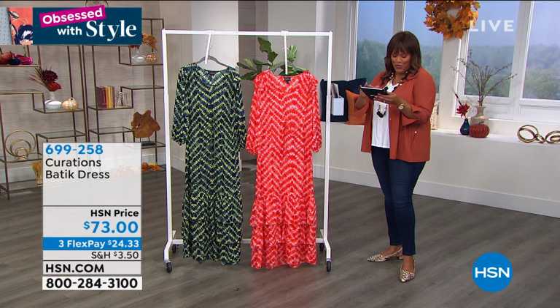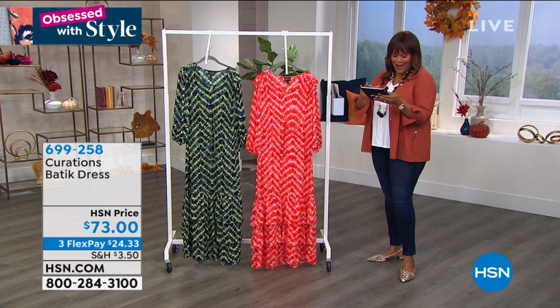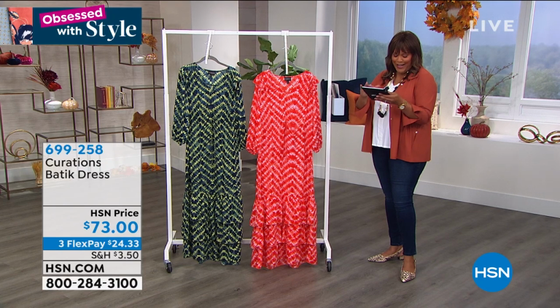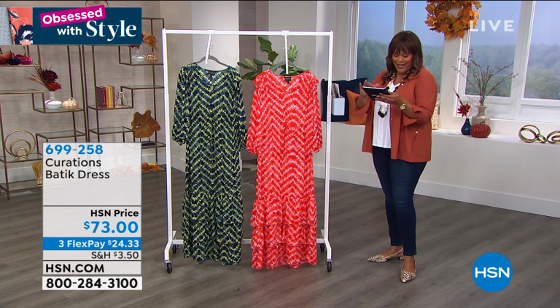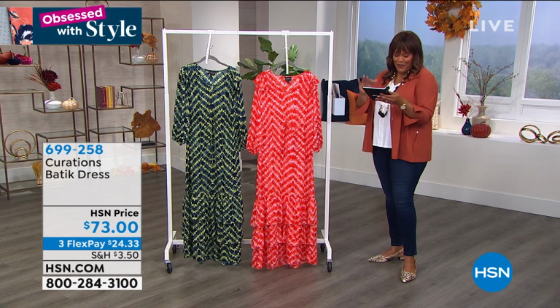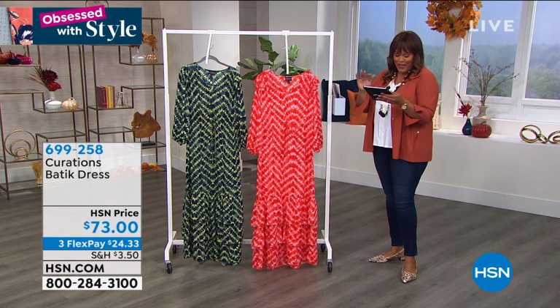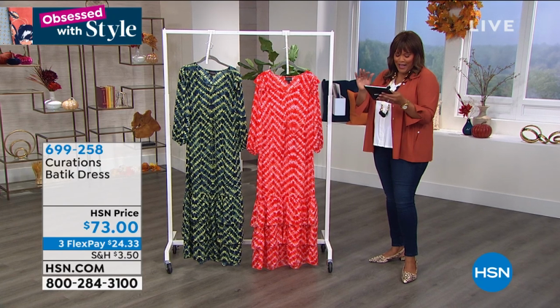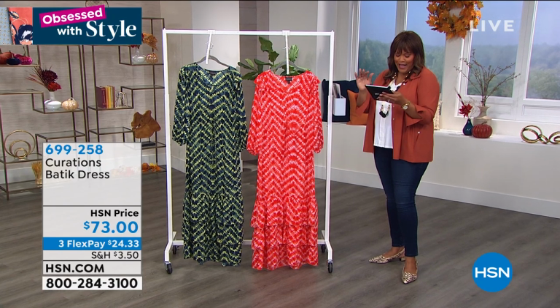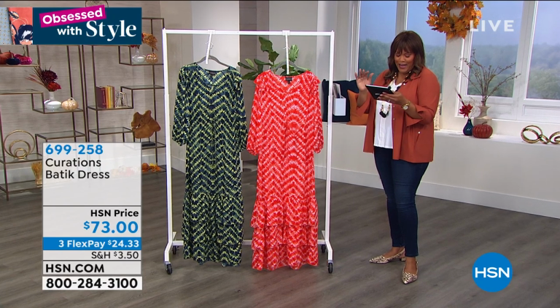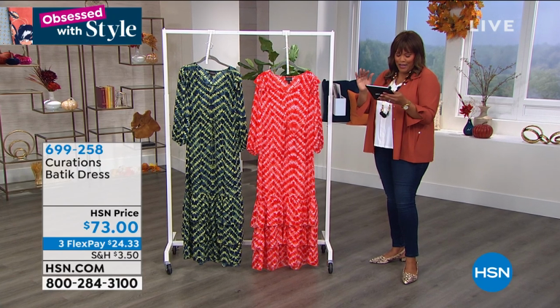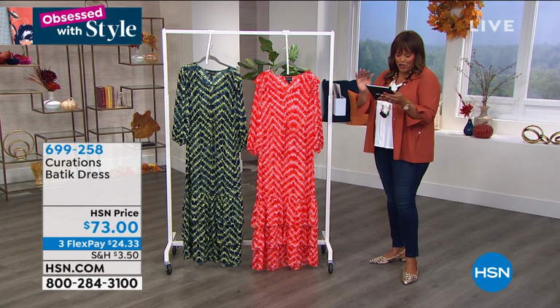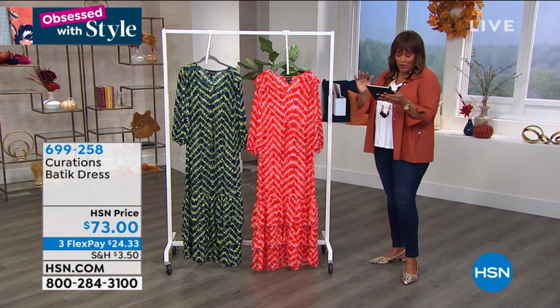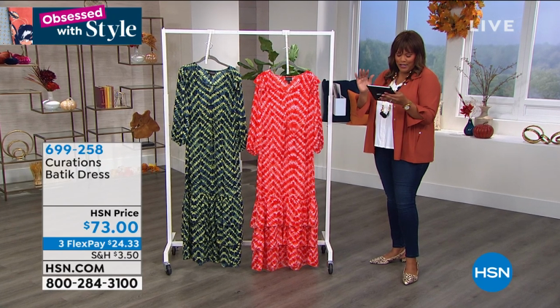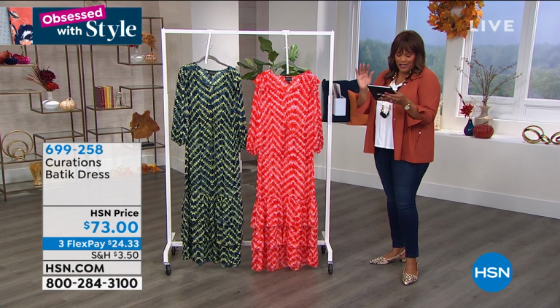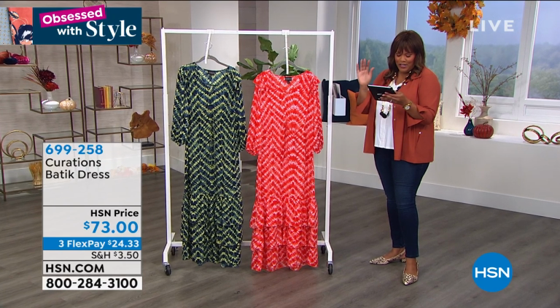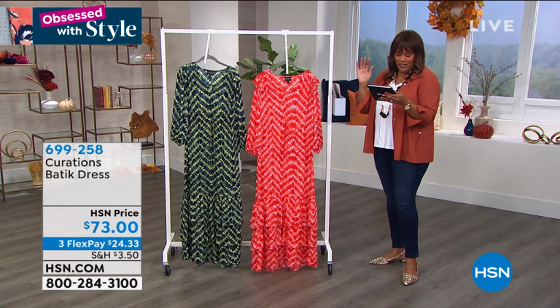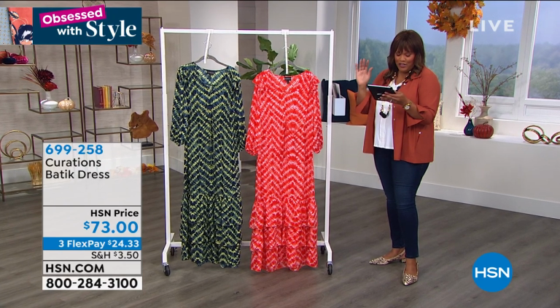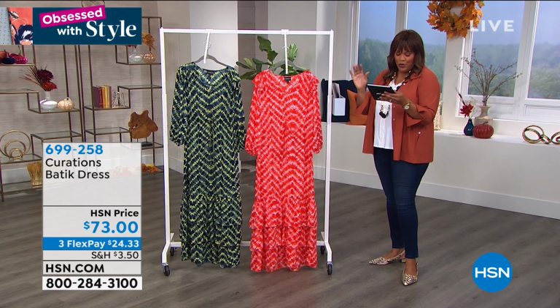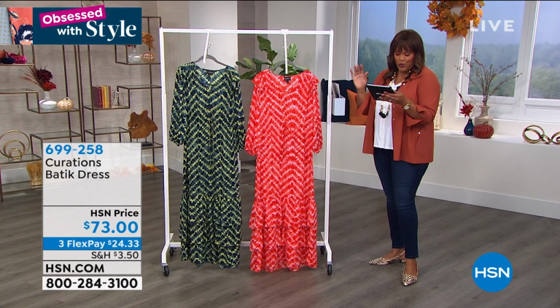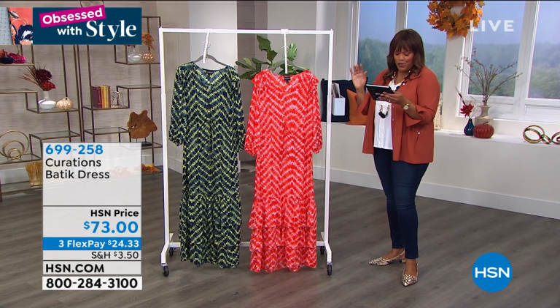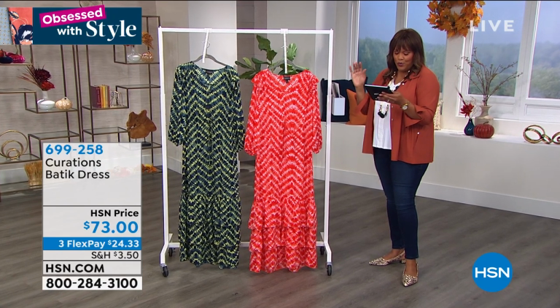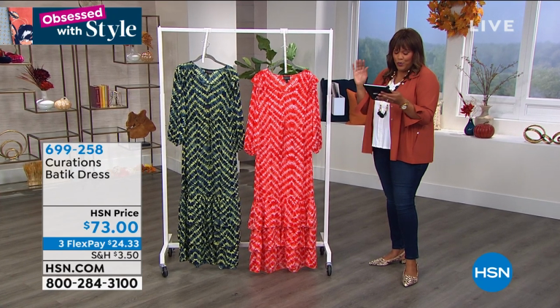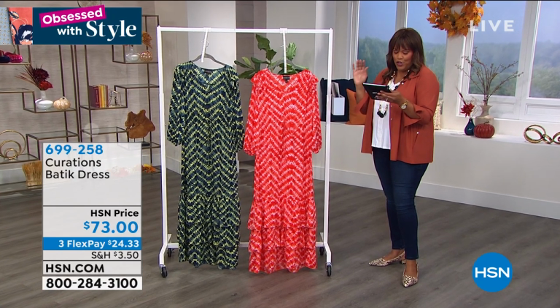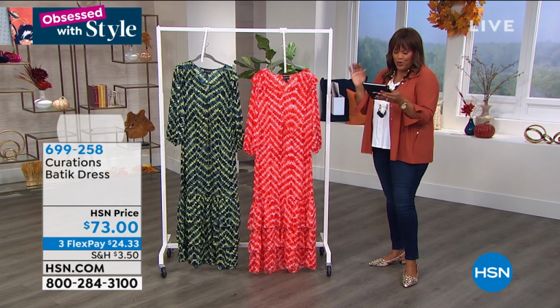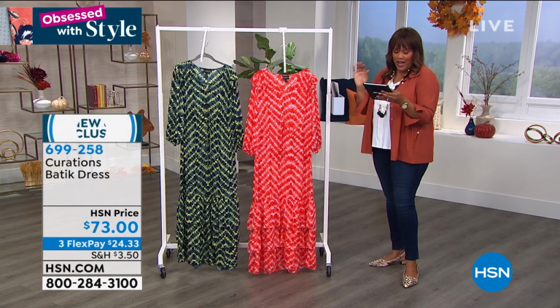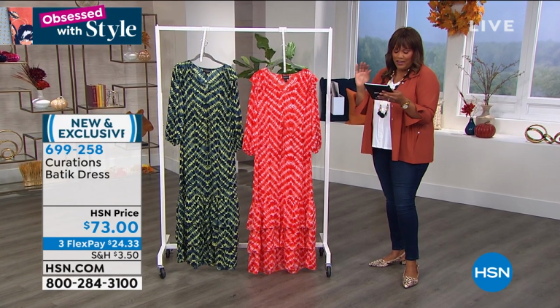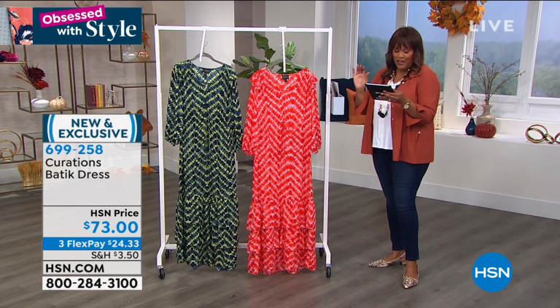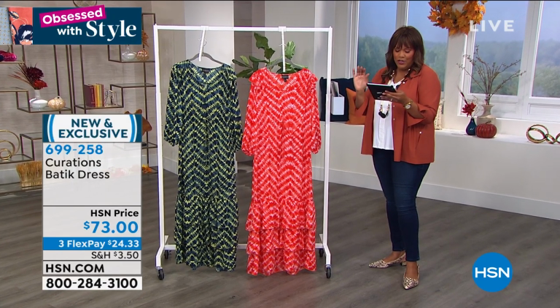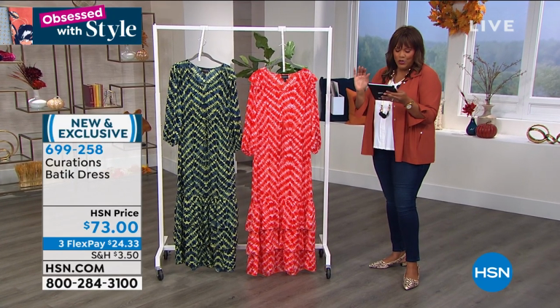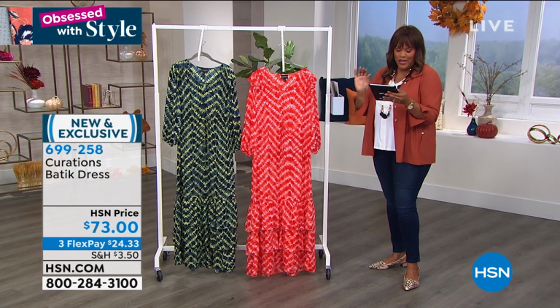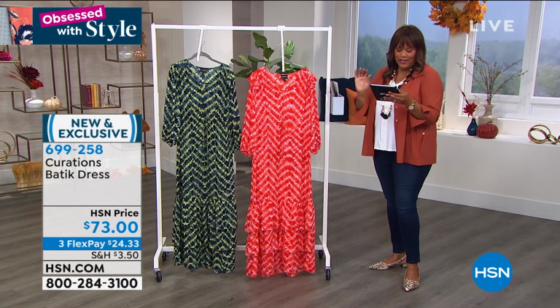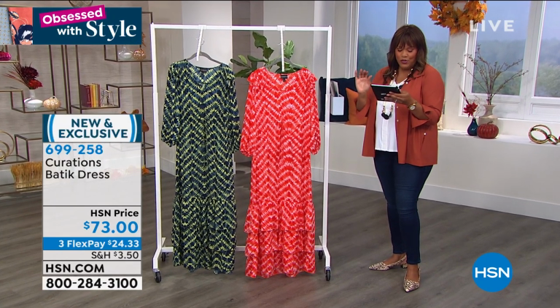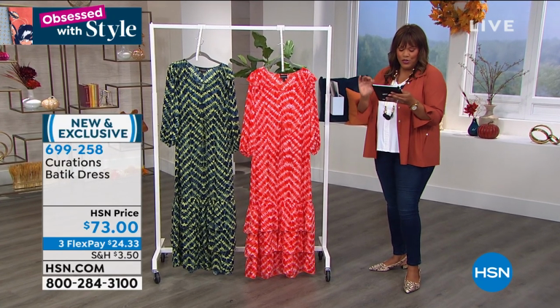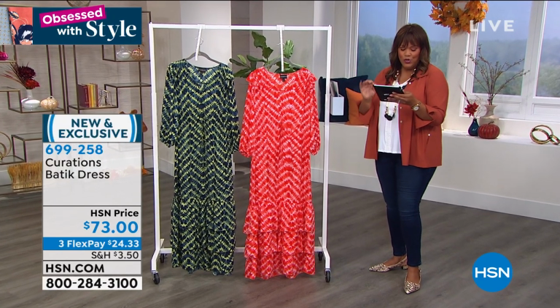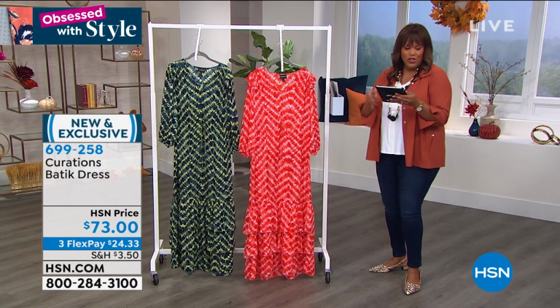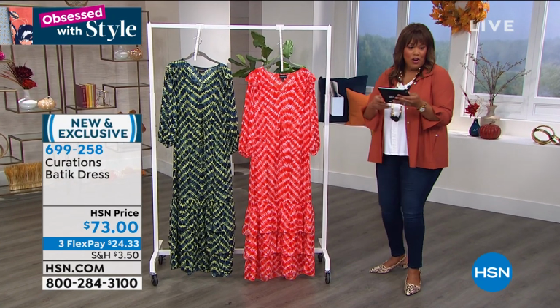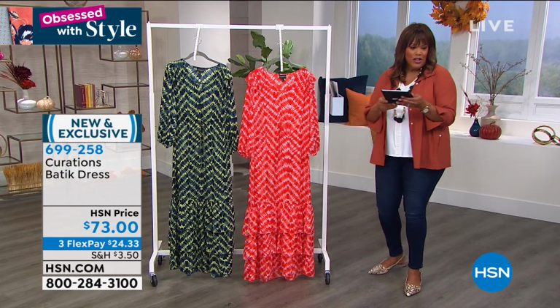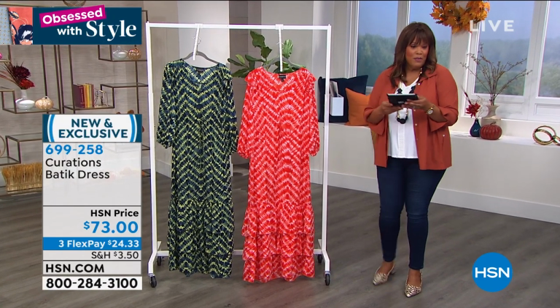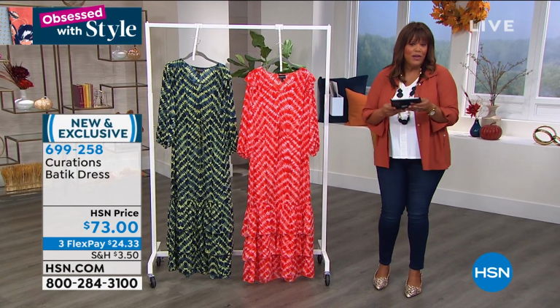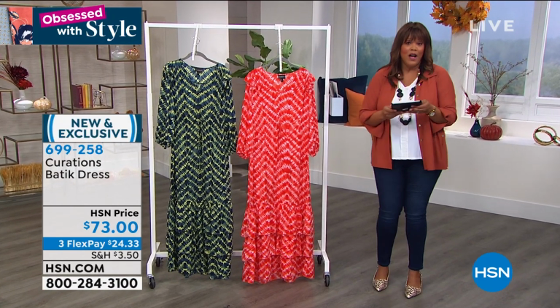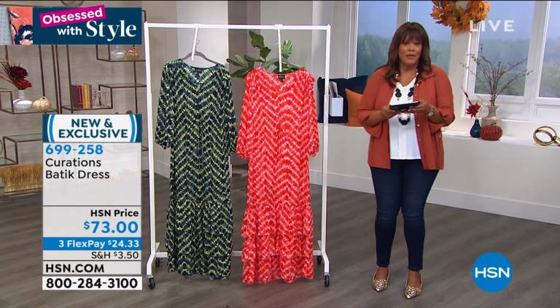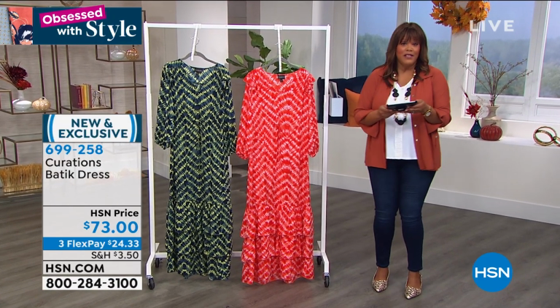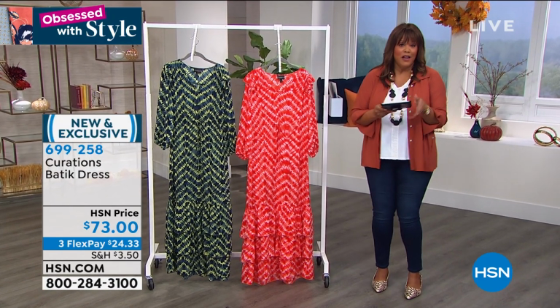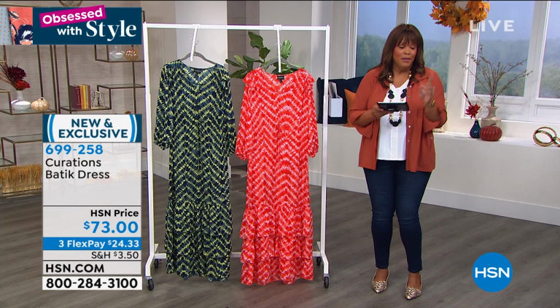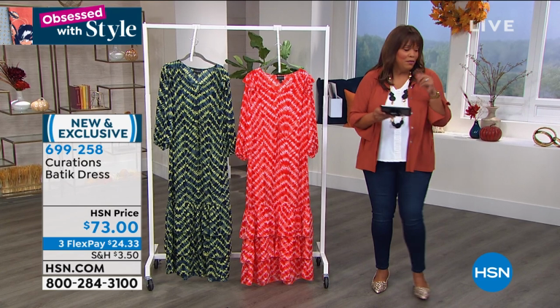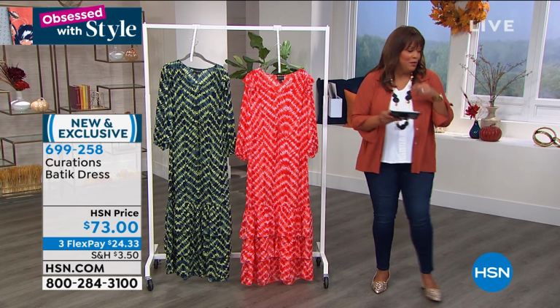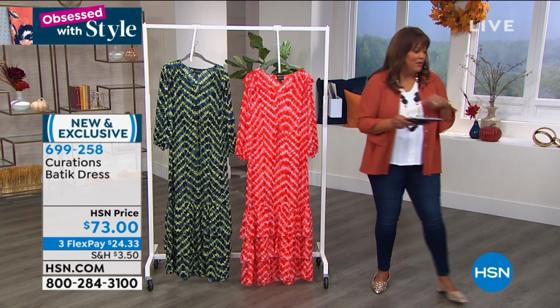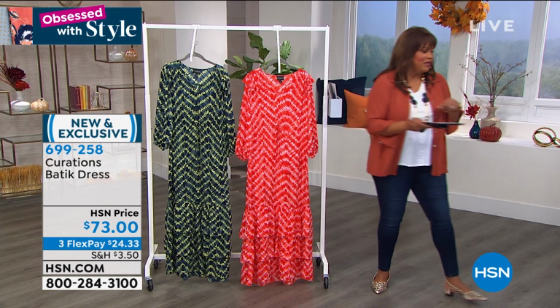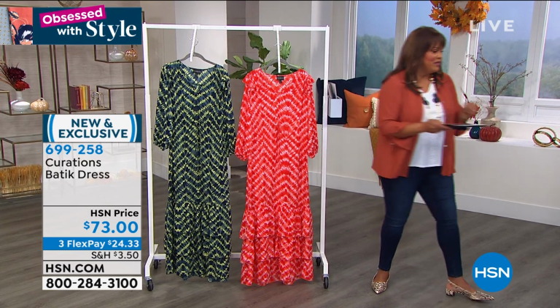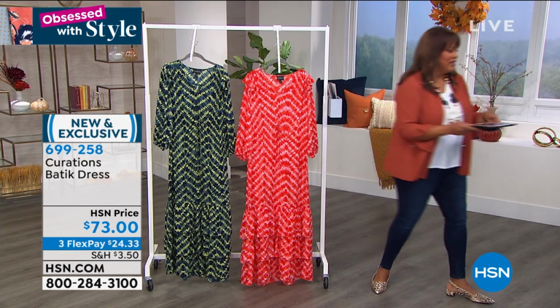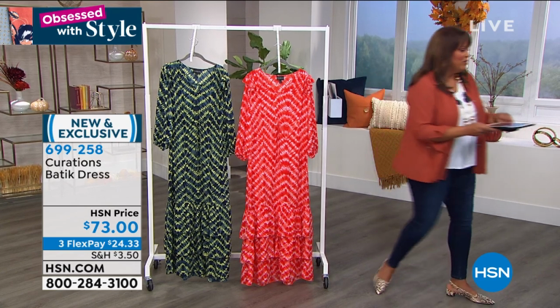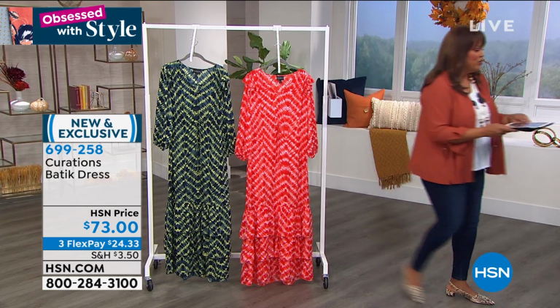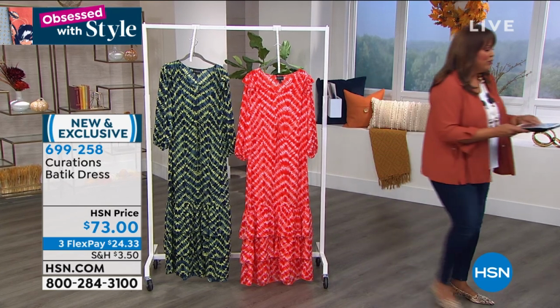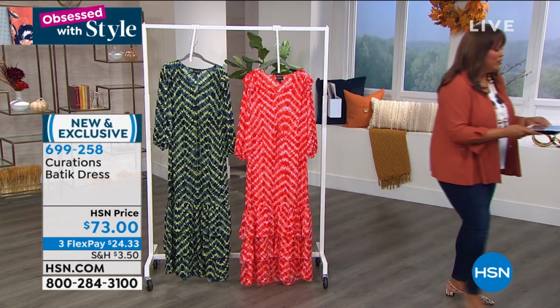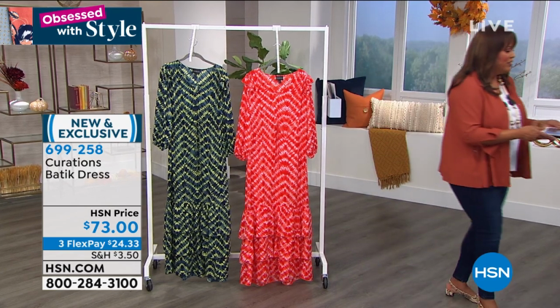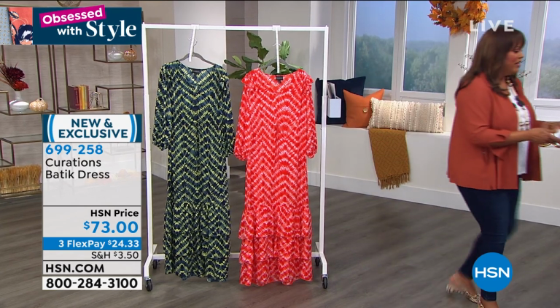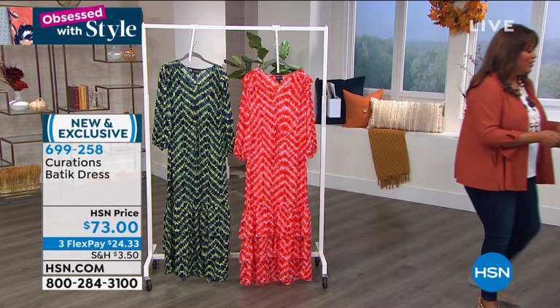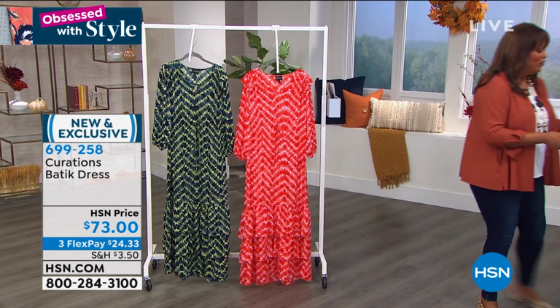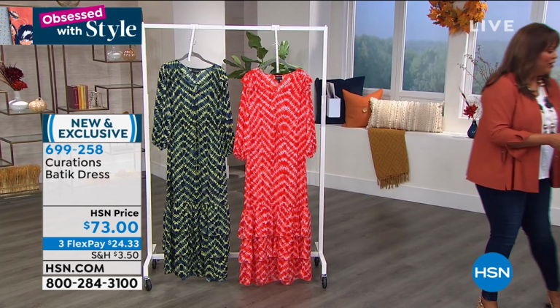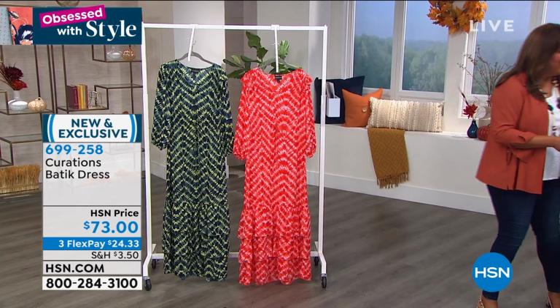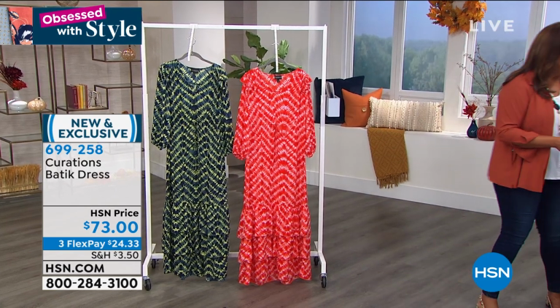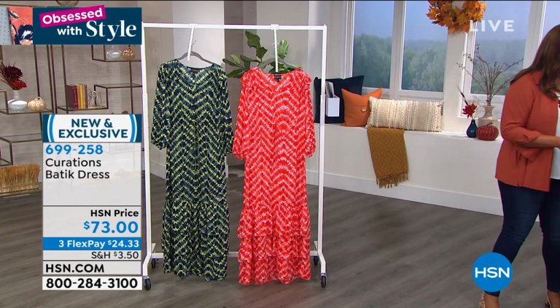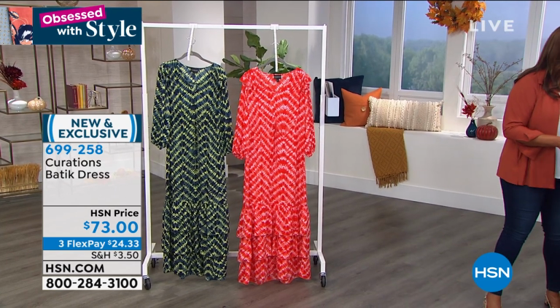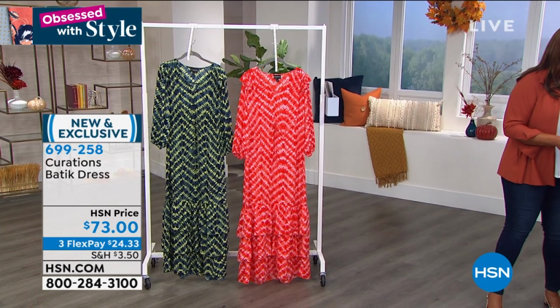Drake and Geraldine said that those were super cute. I love those sandals too. So y'all keep the comments coming.